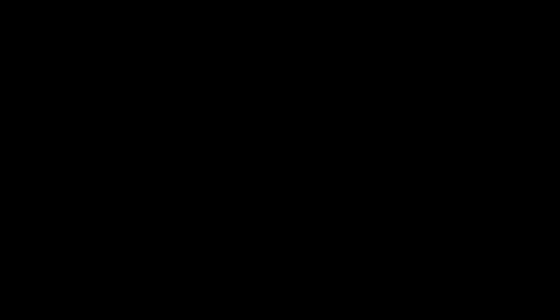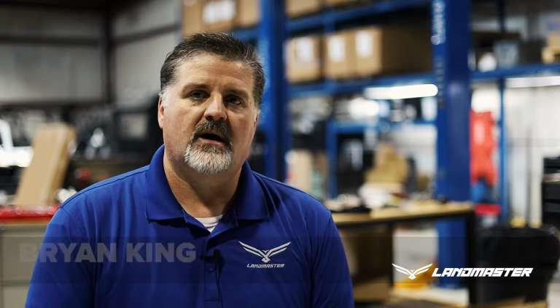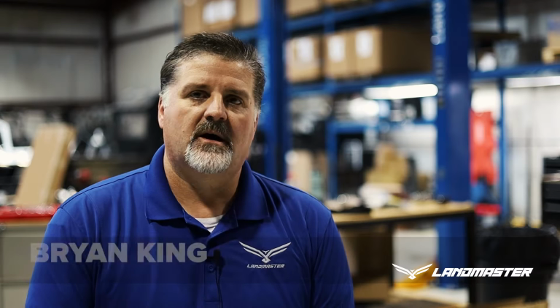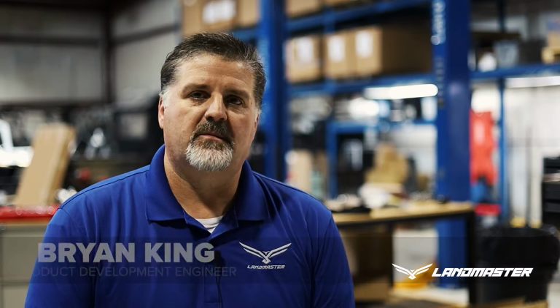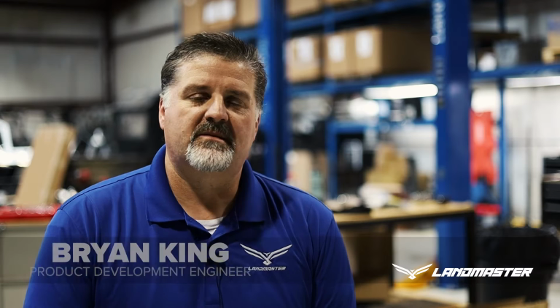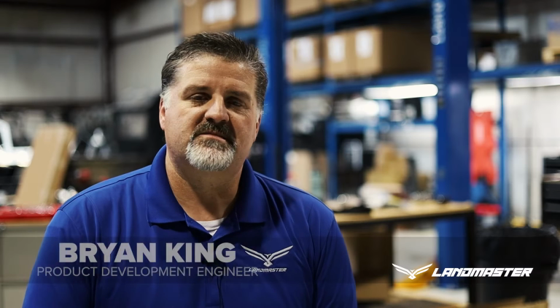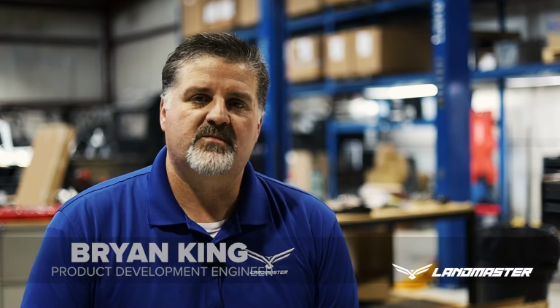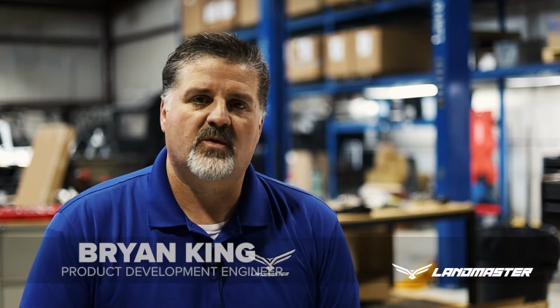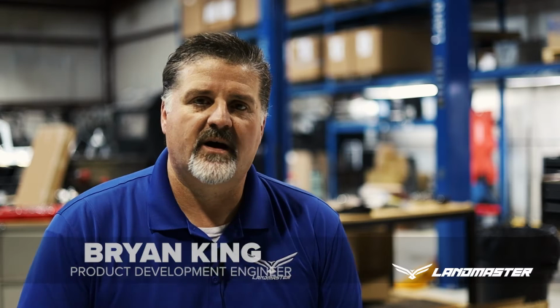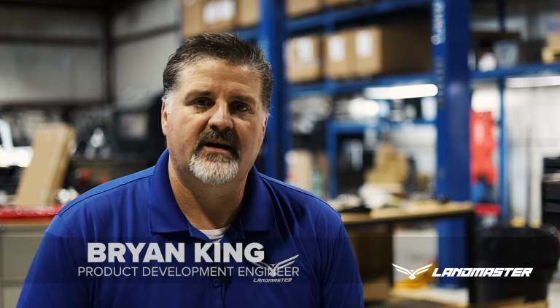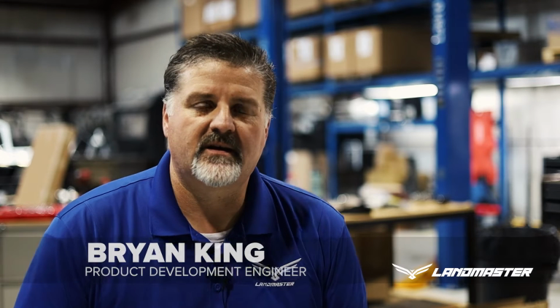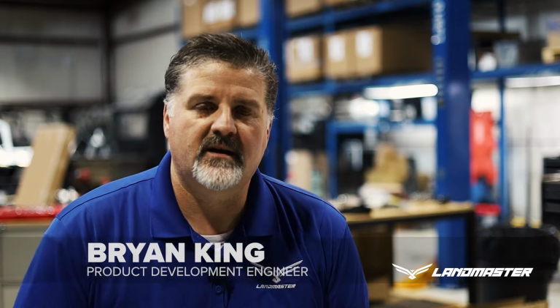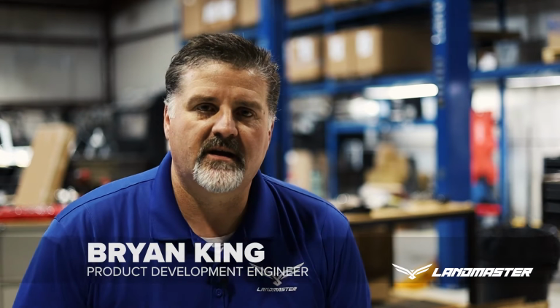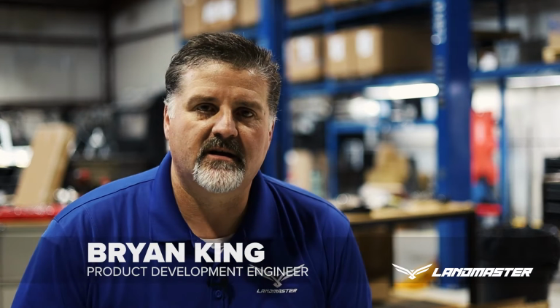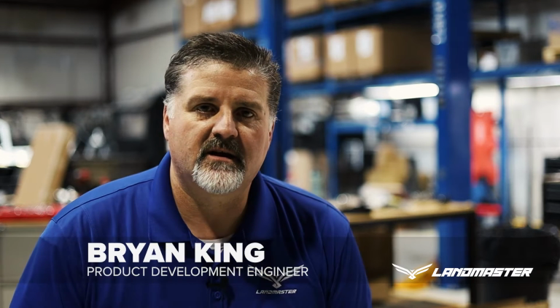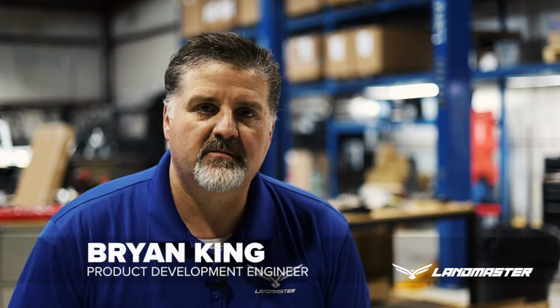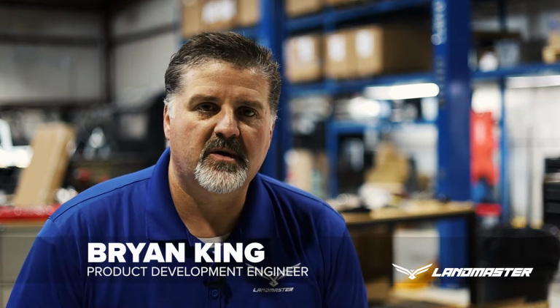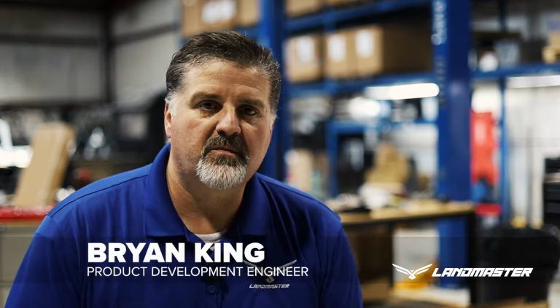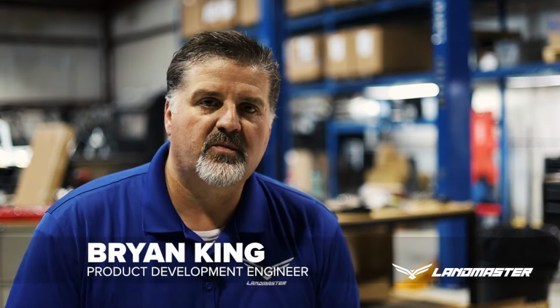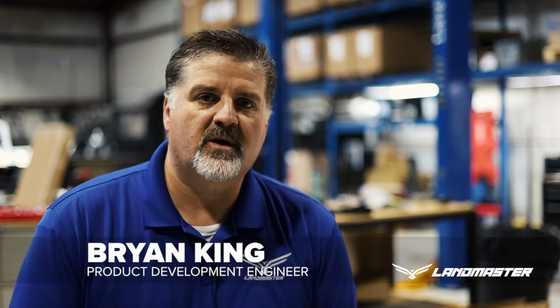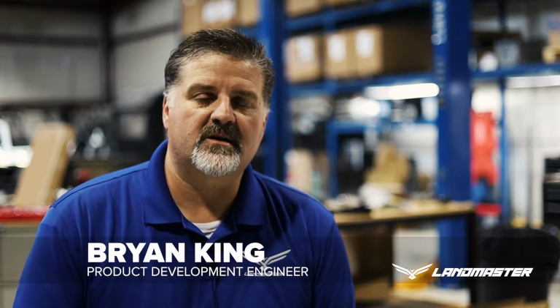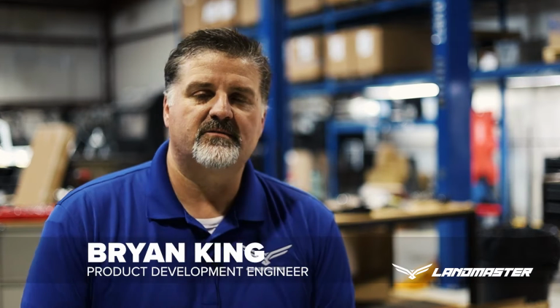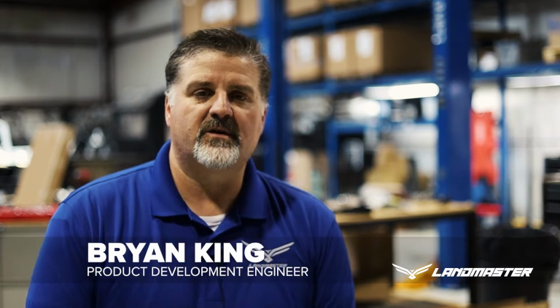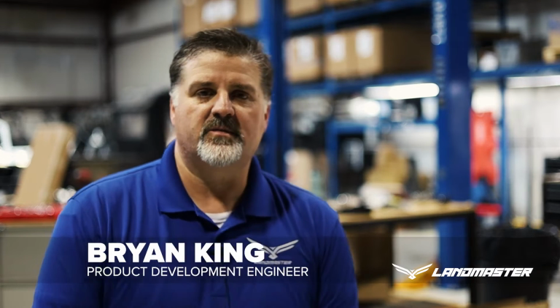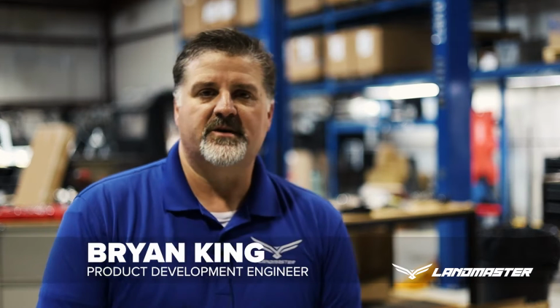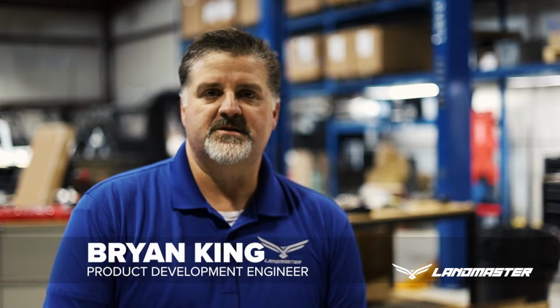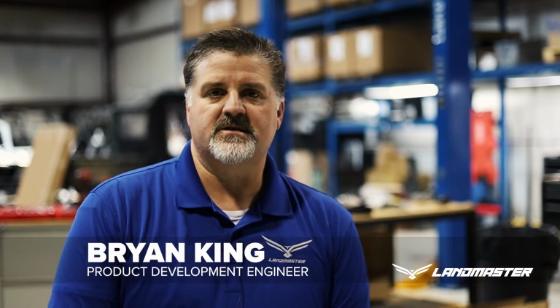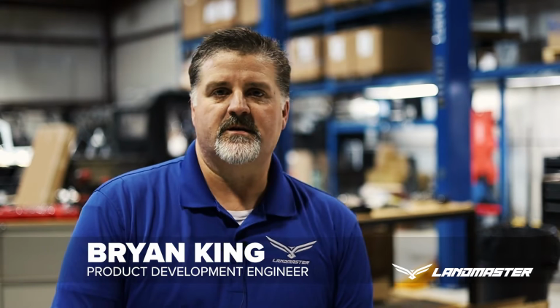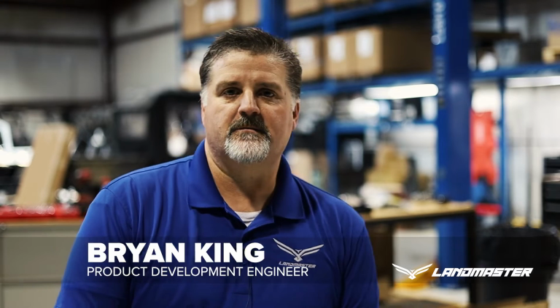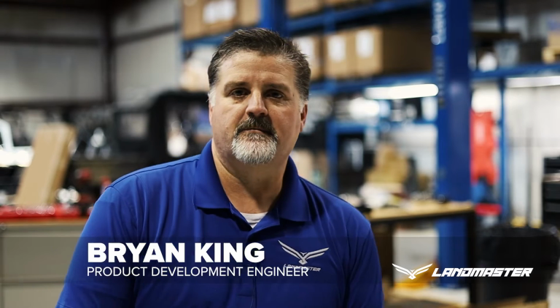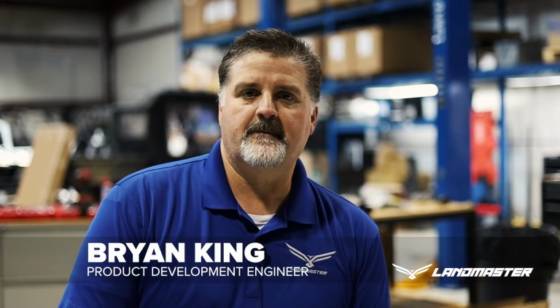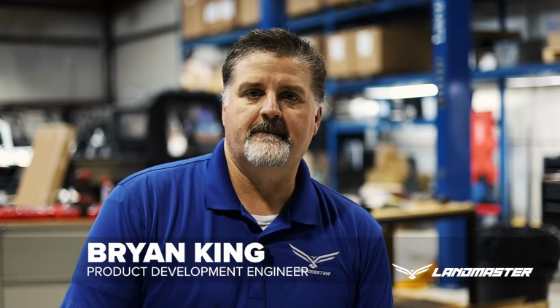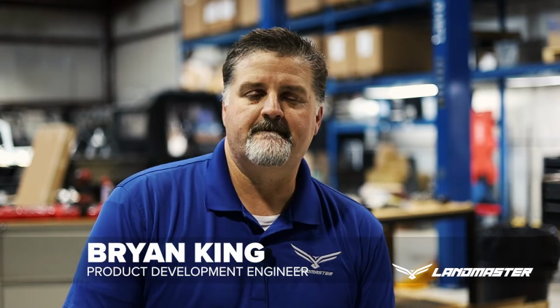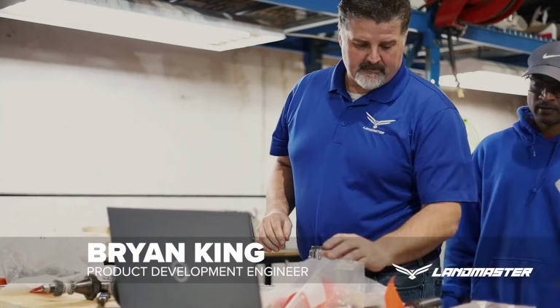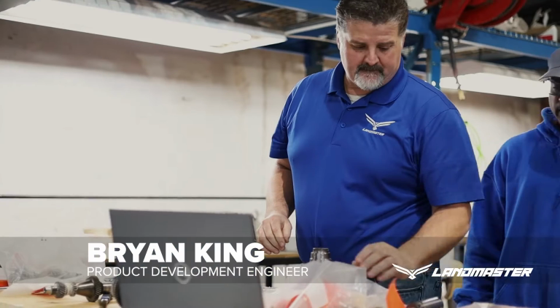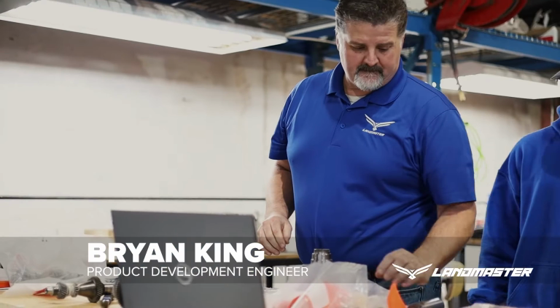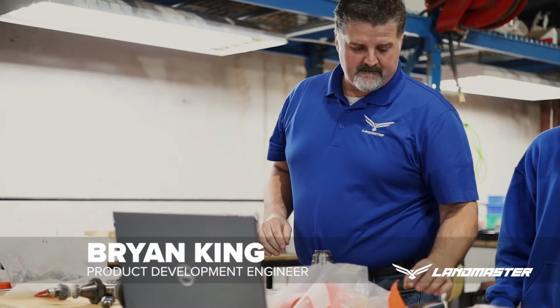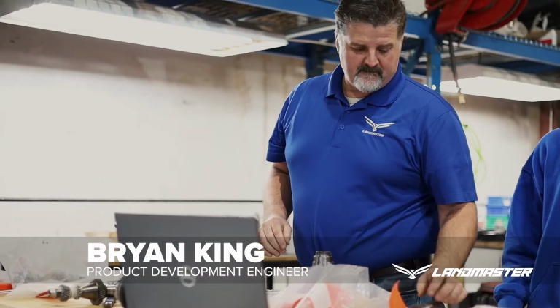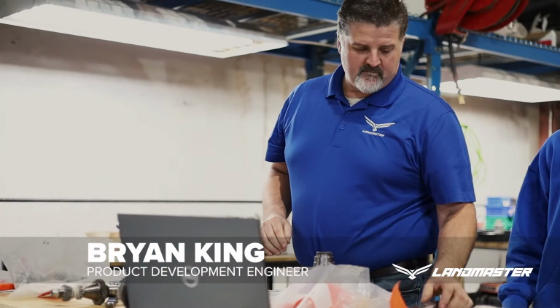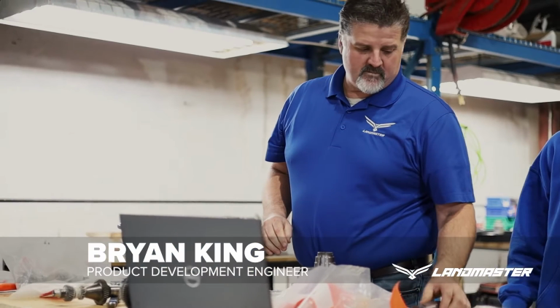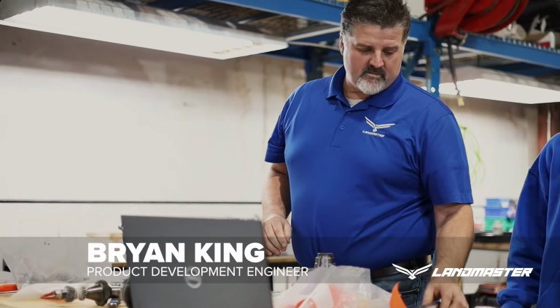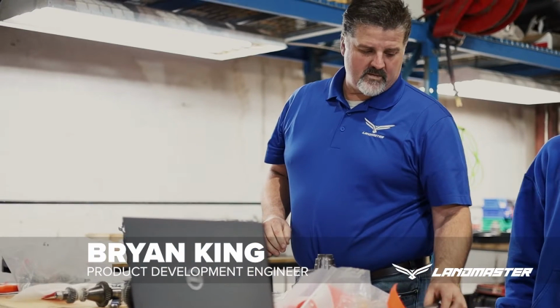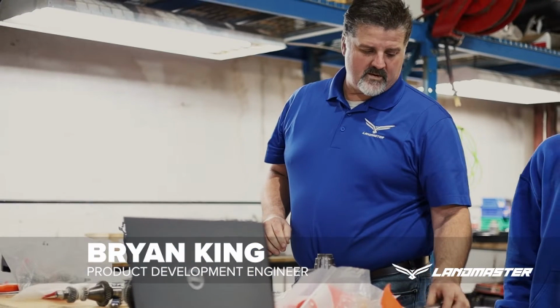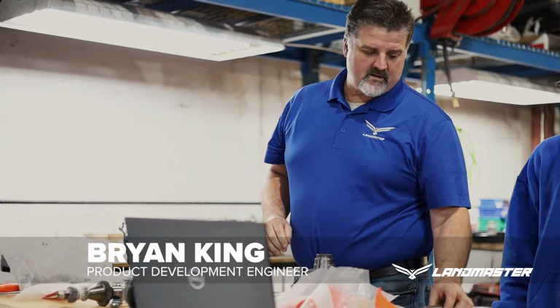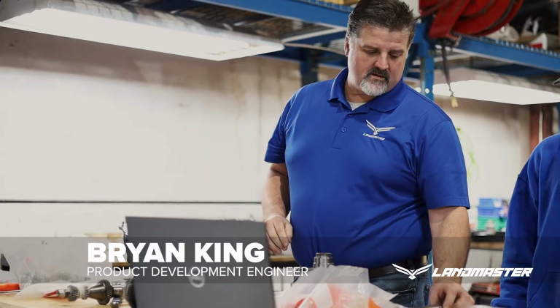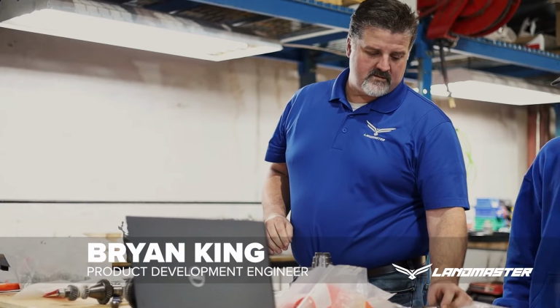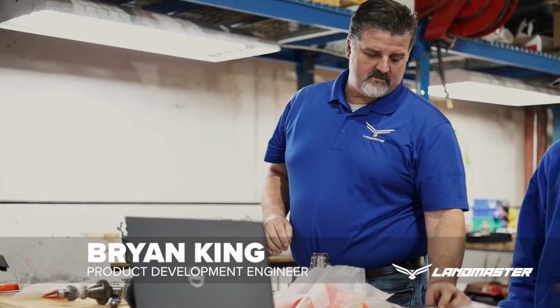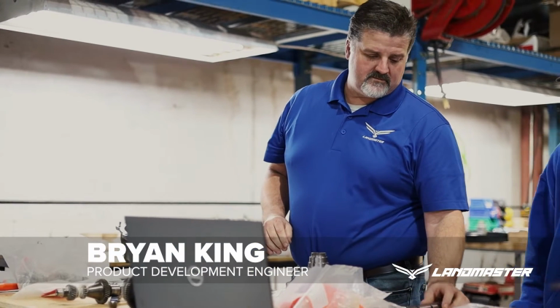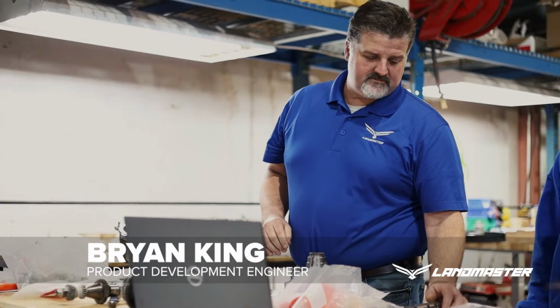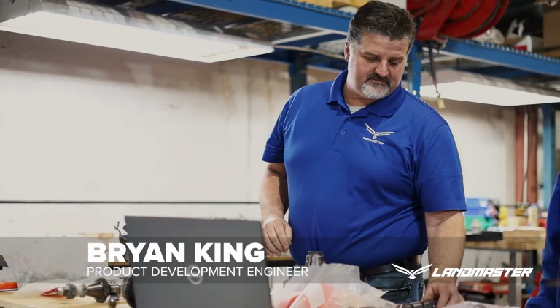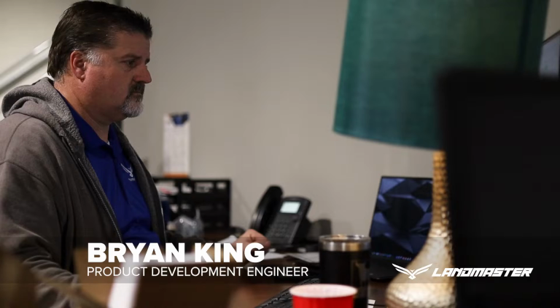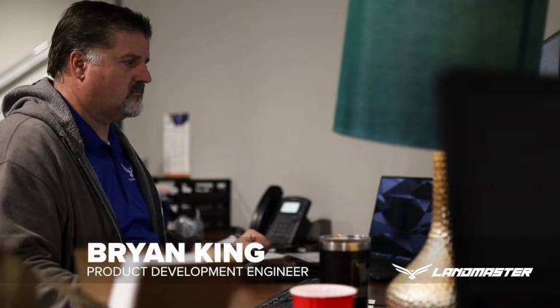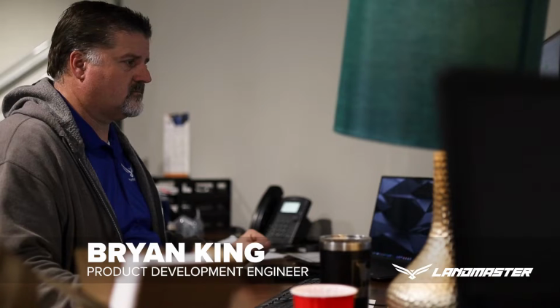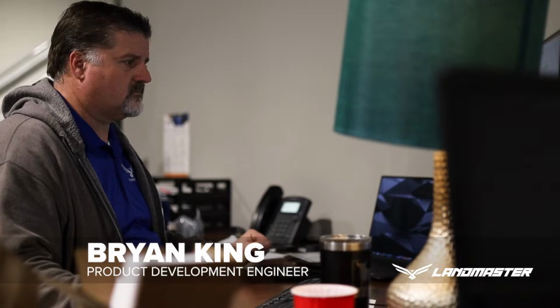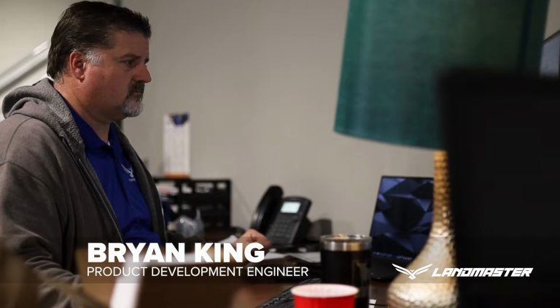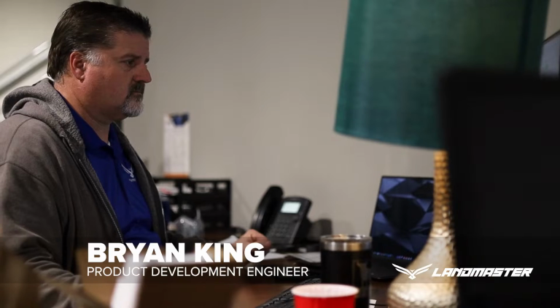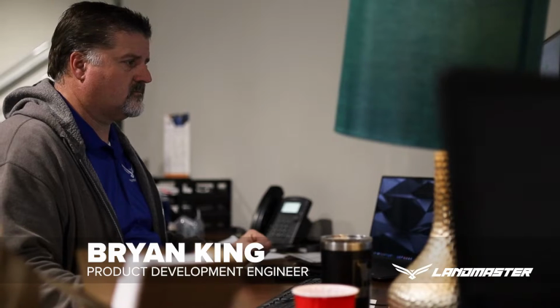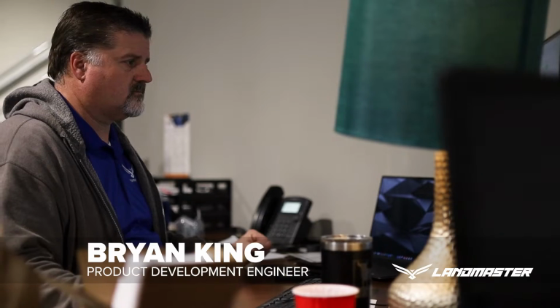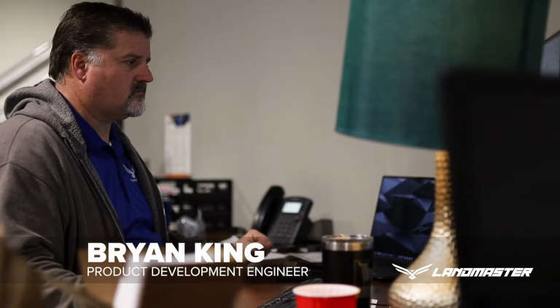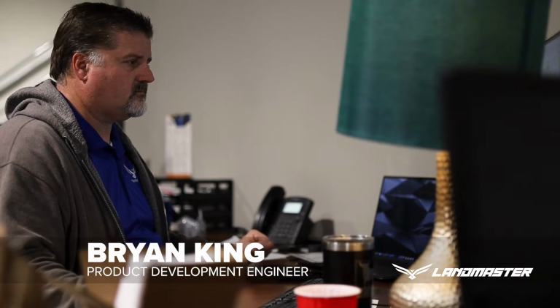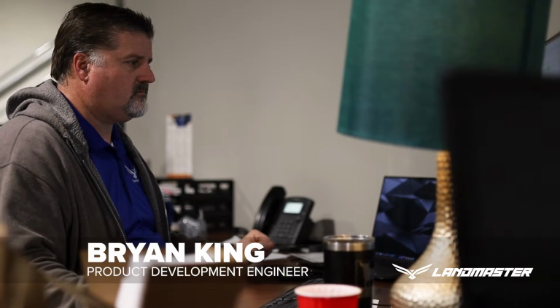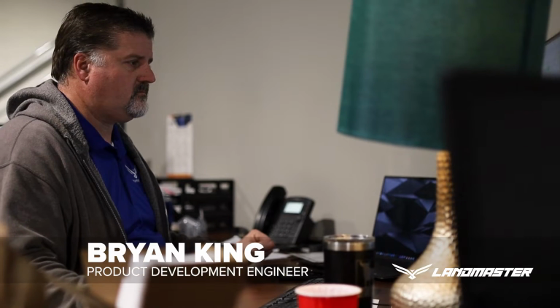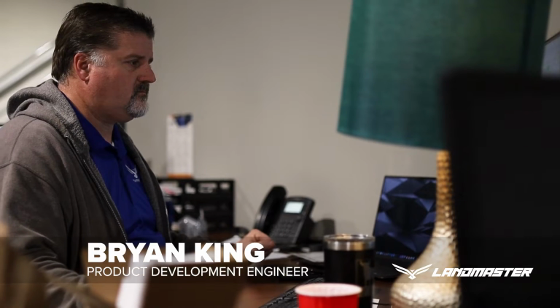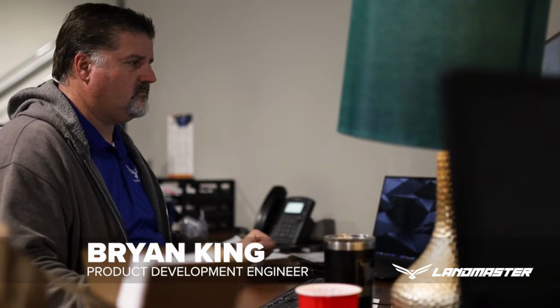My name is Brian King and I'm a product development engineer. I have been at American Landmaster around 21 years.